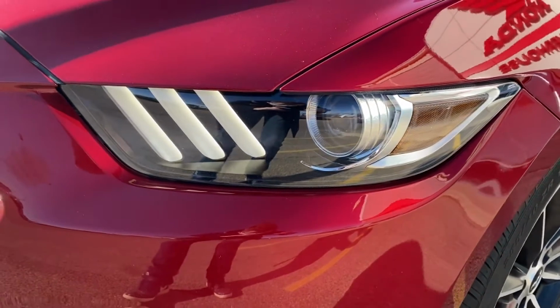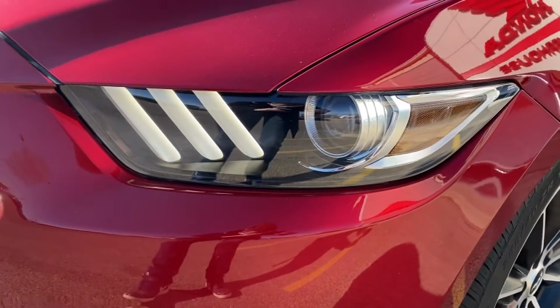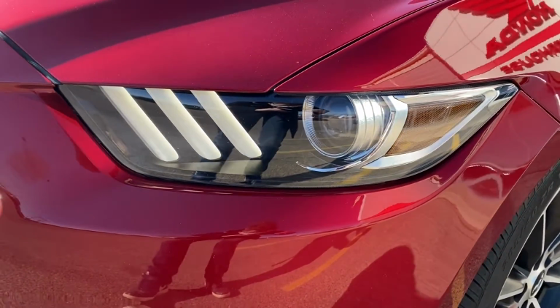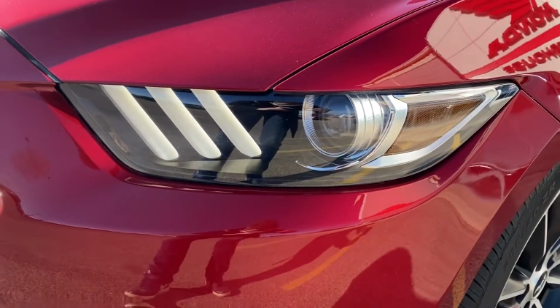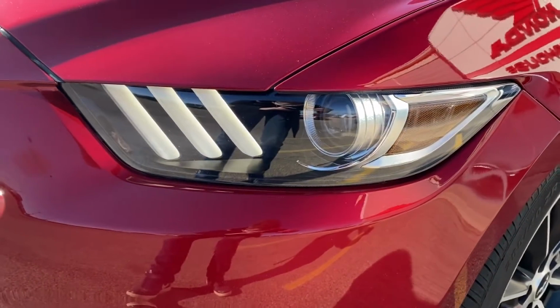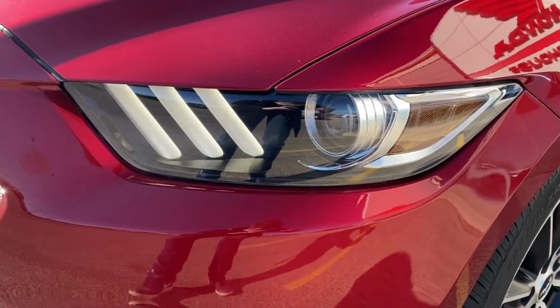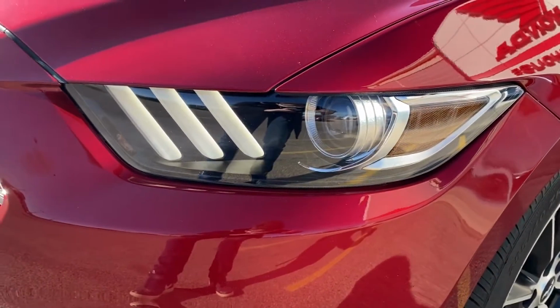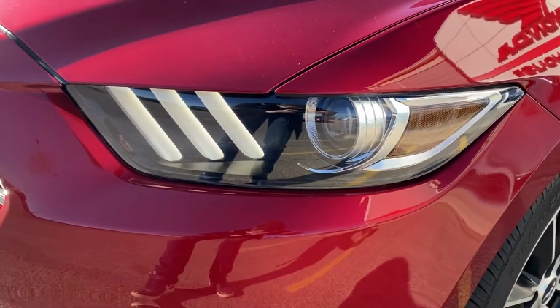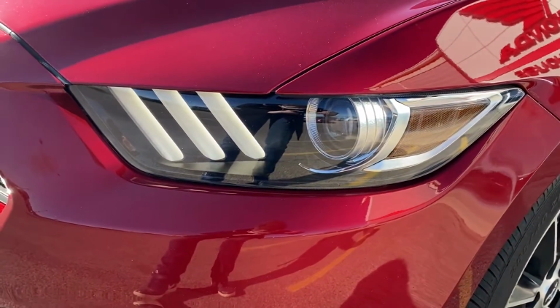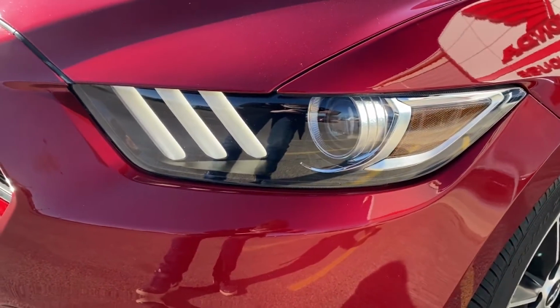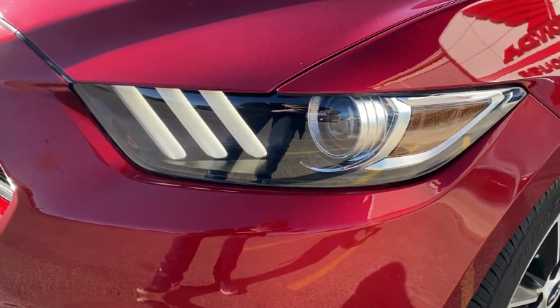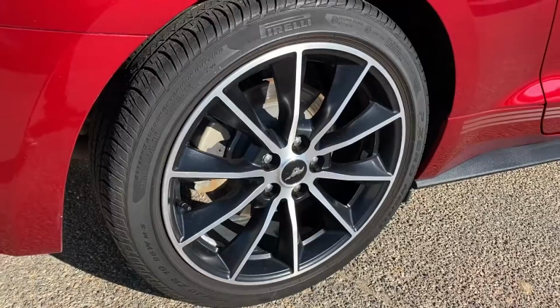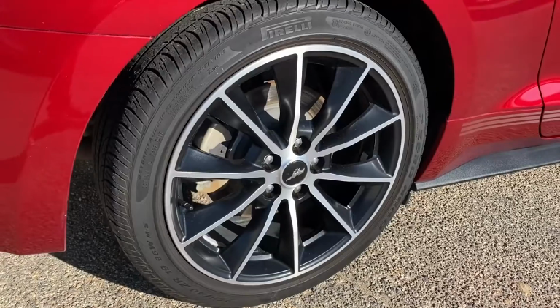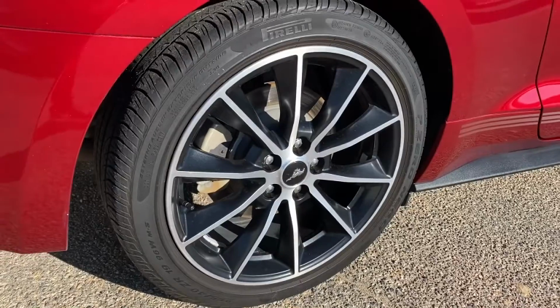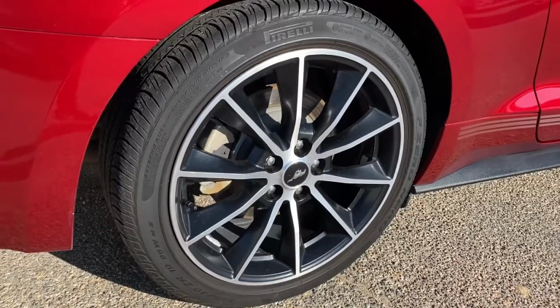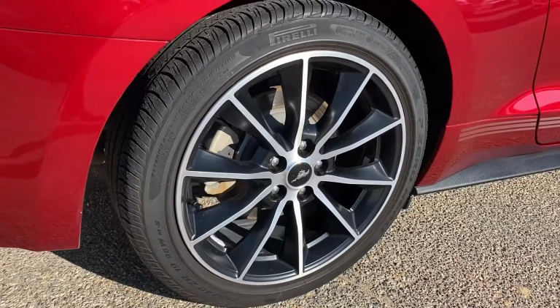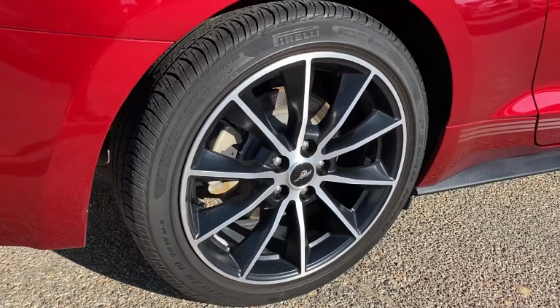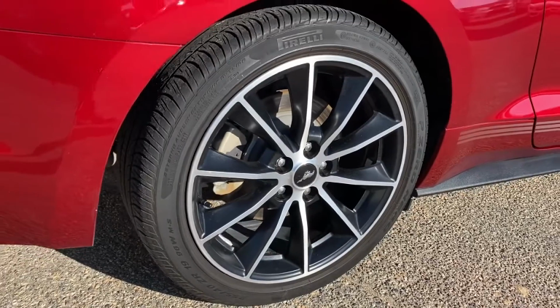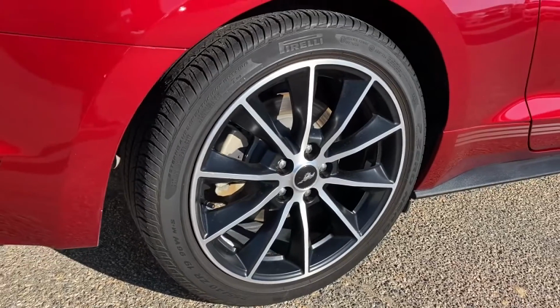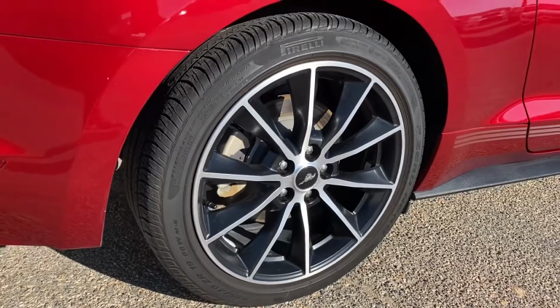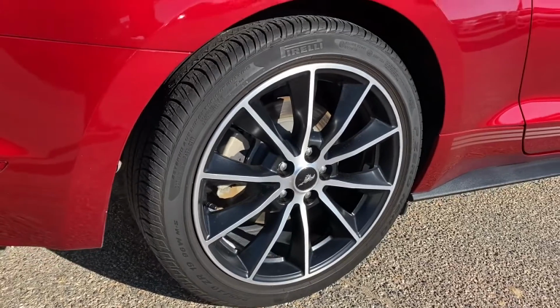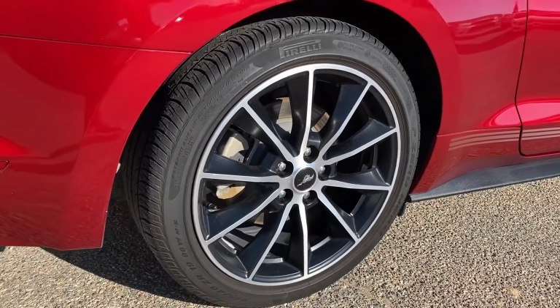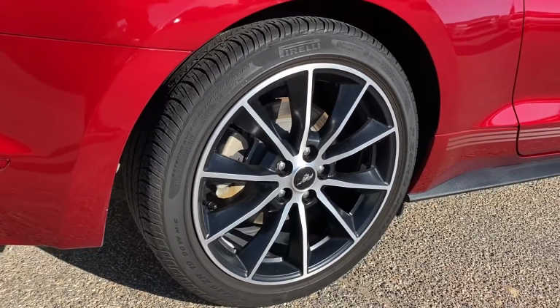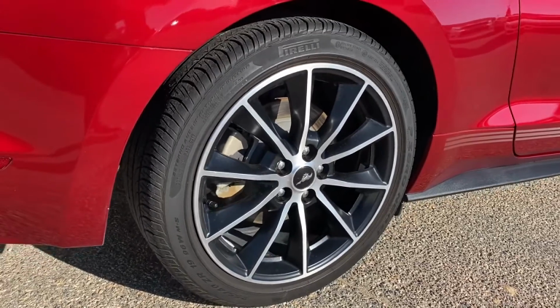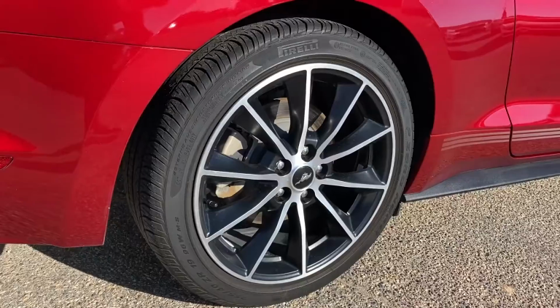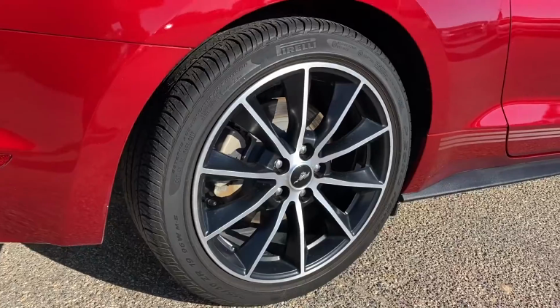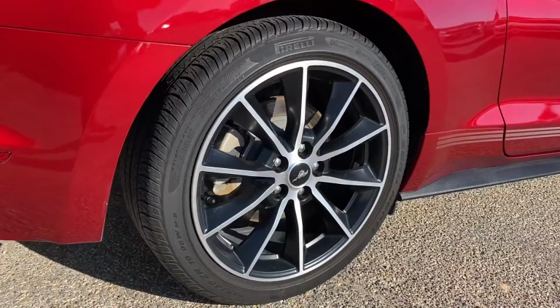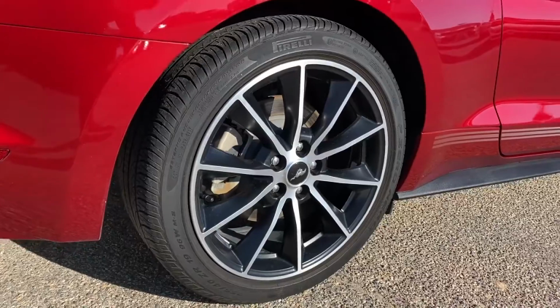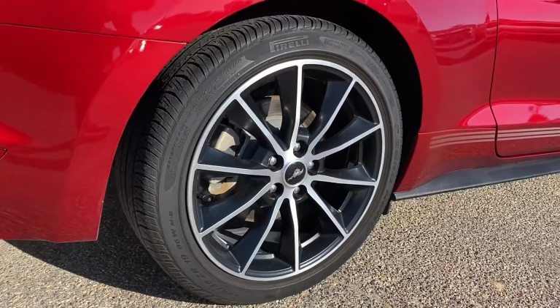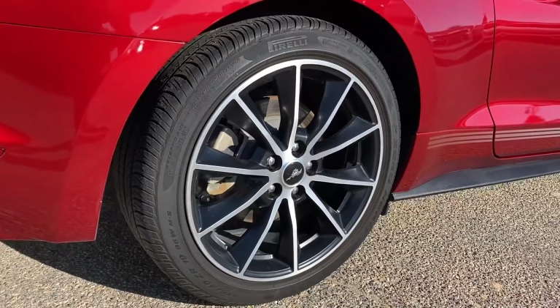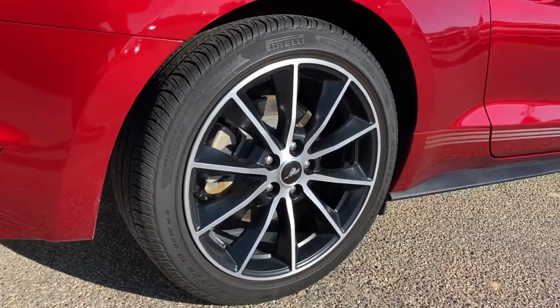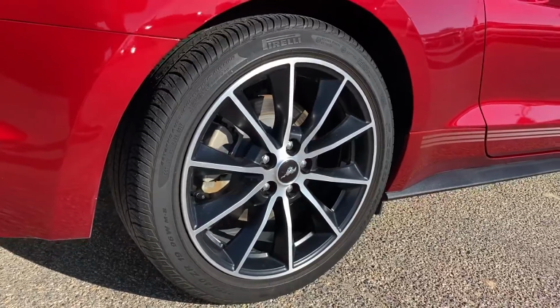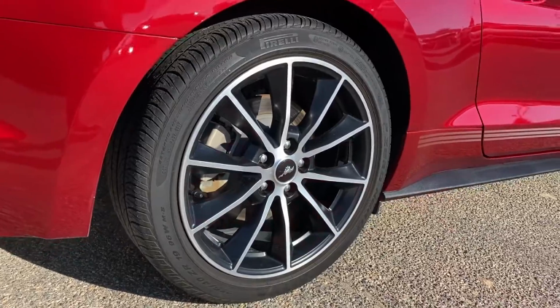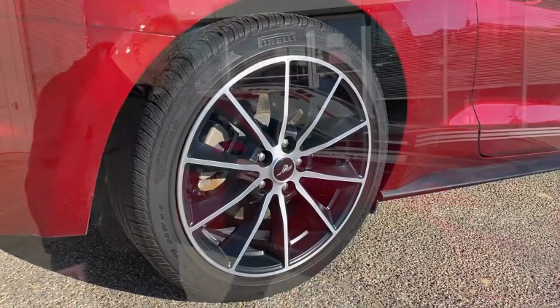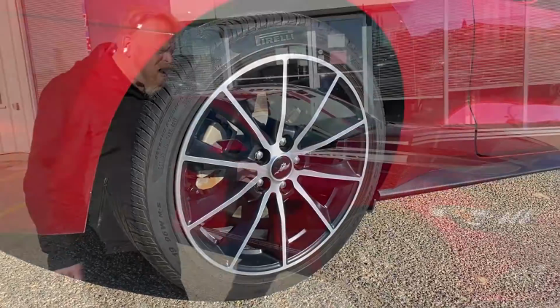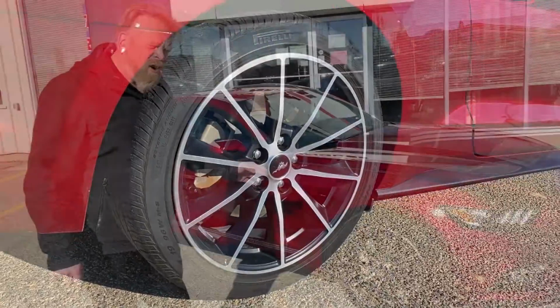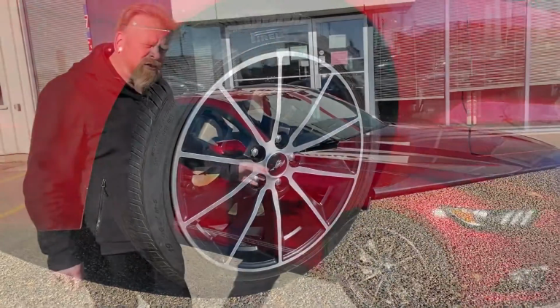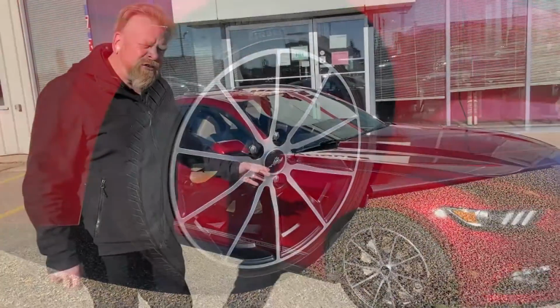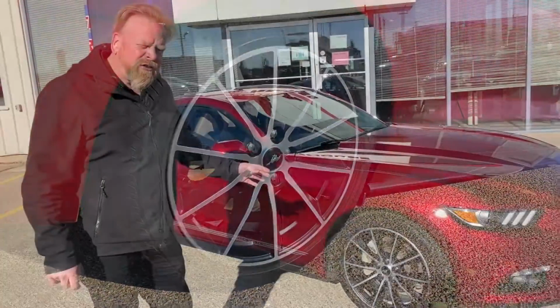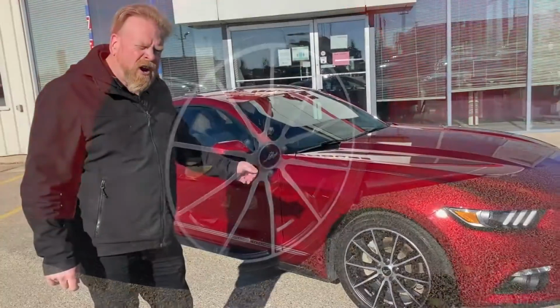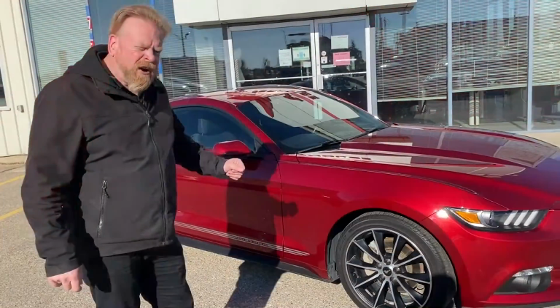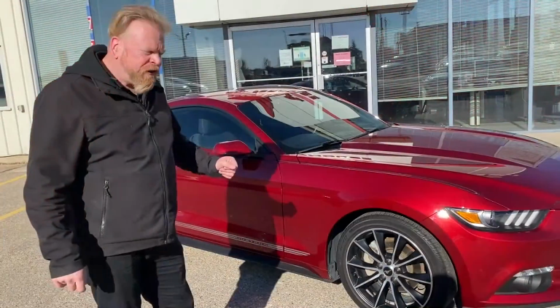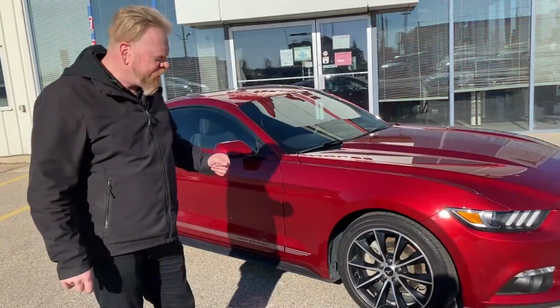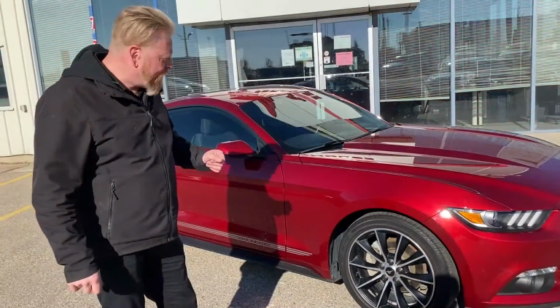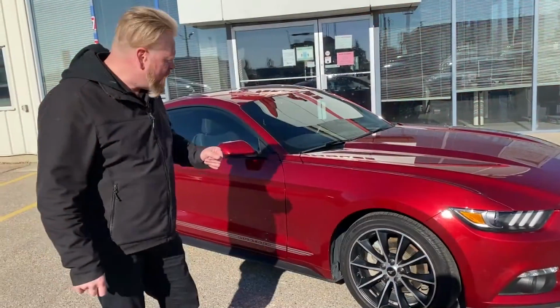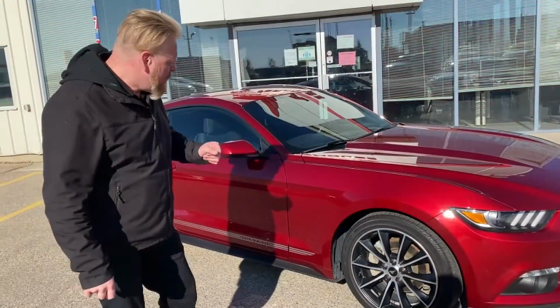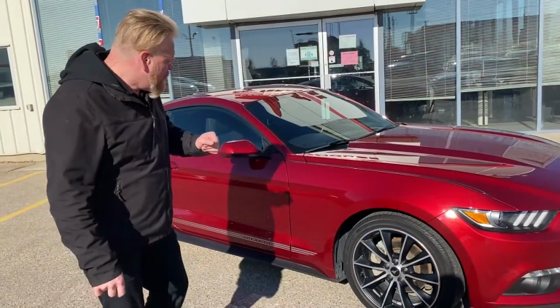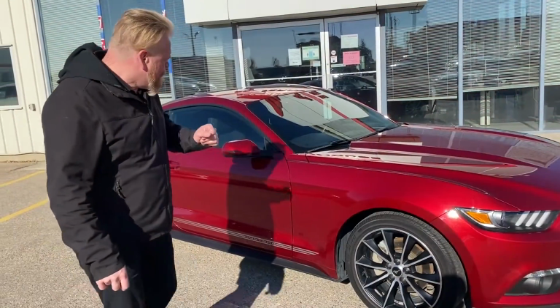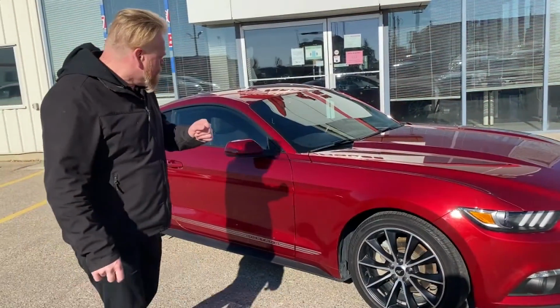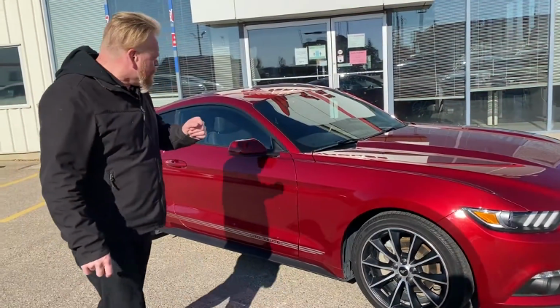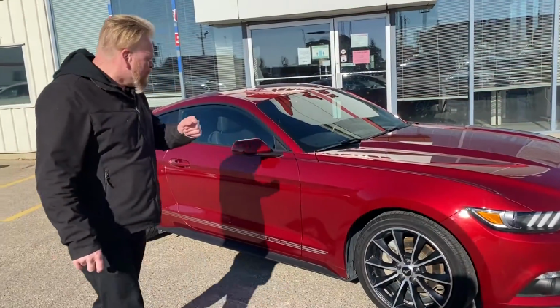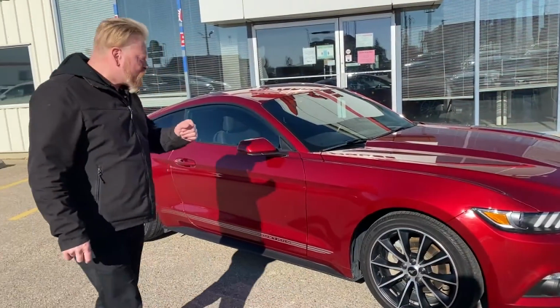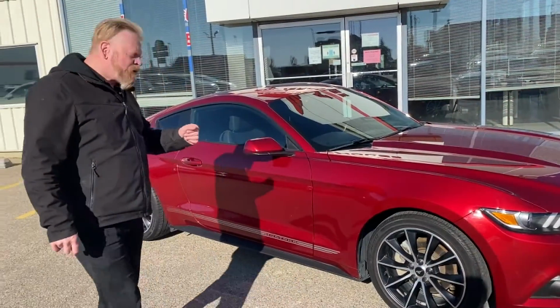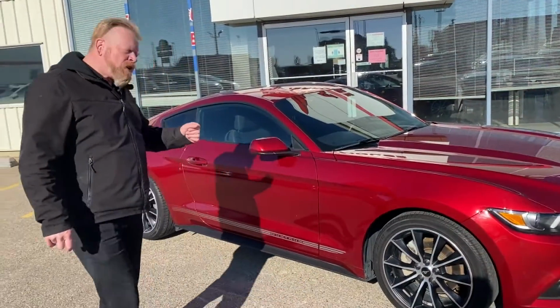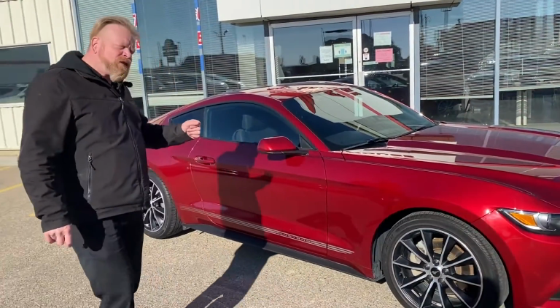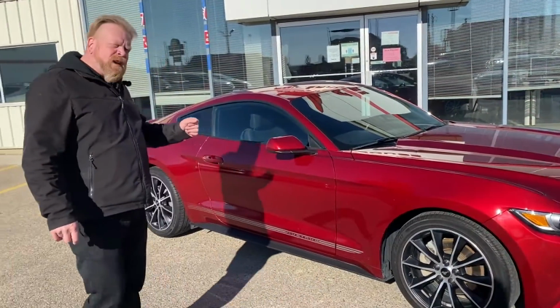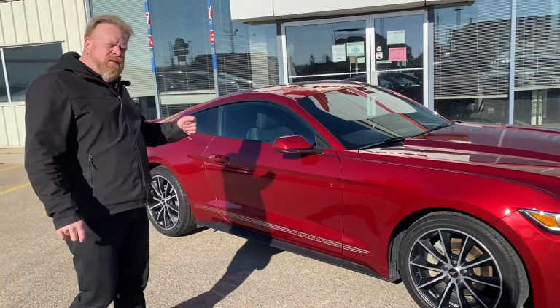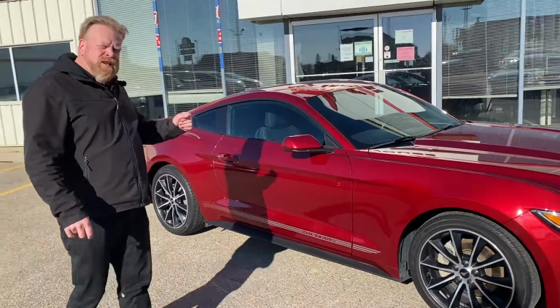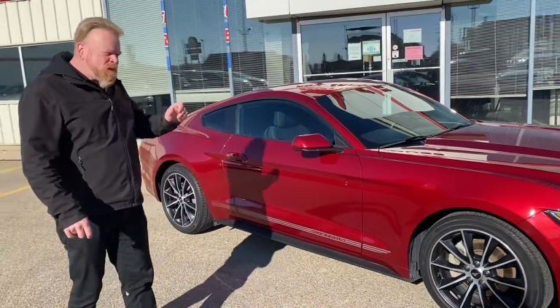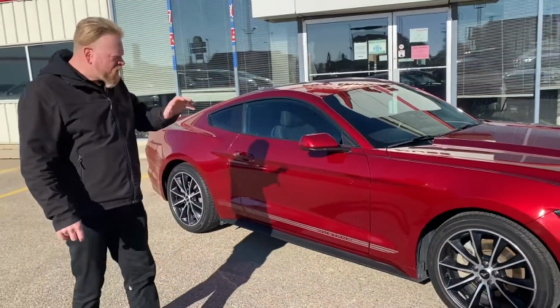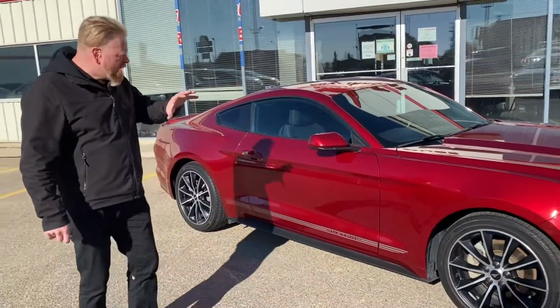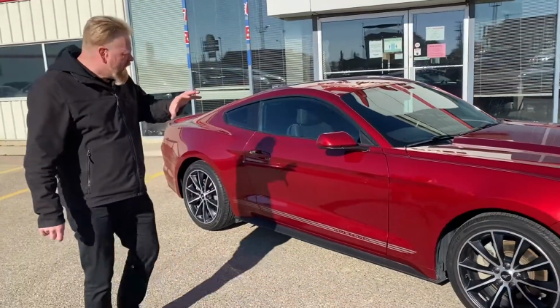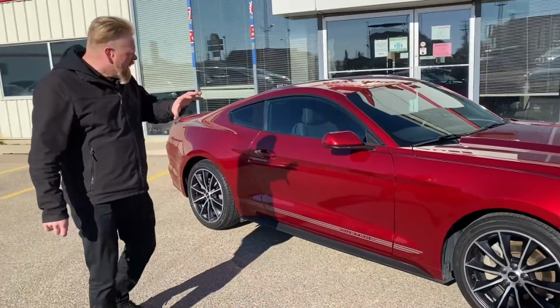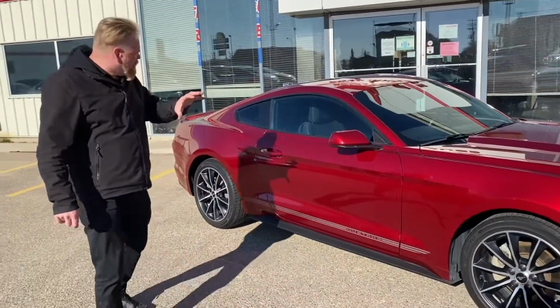This 2017 Mustang has LED running lights, main lights, and fog lamps. You have 19-inch aluminum rims with Pirelli all-season tires.